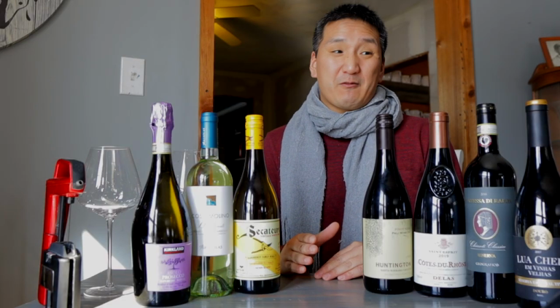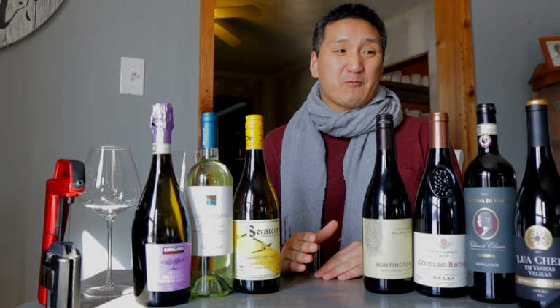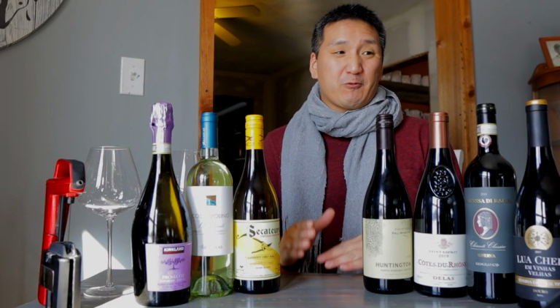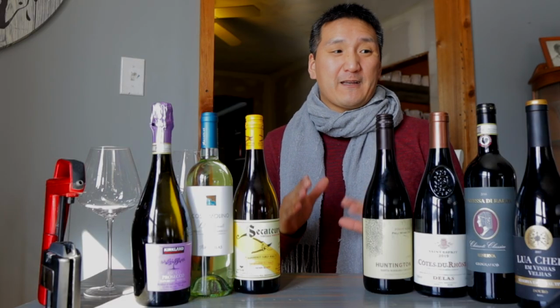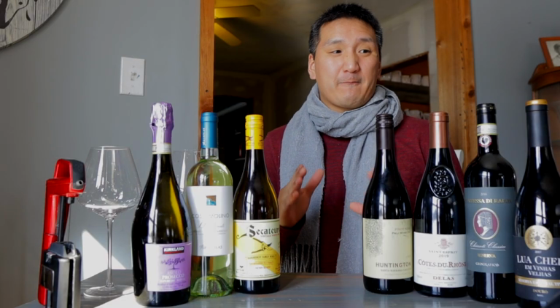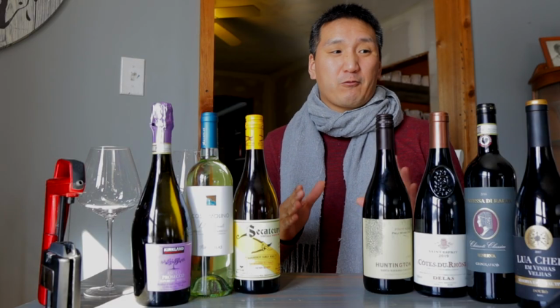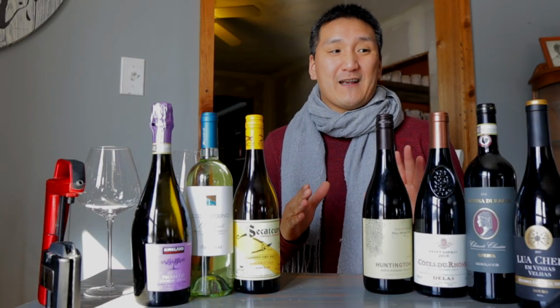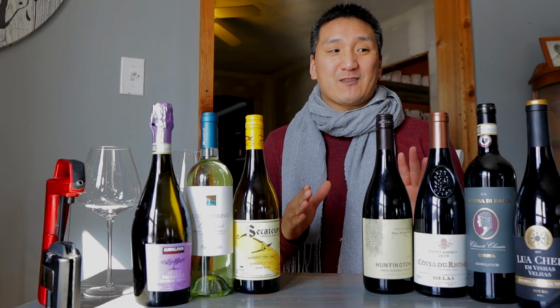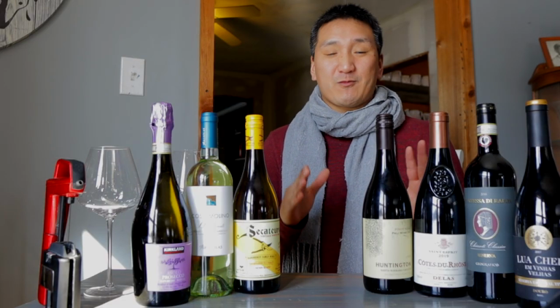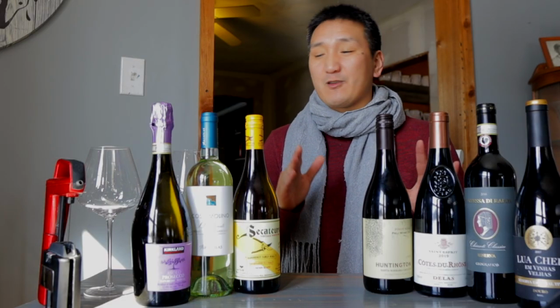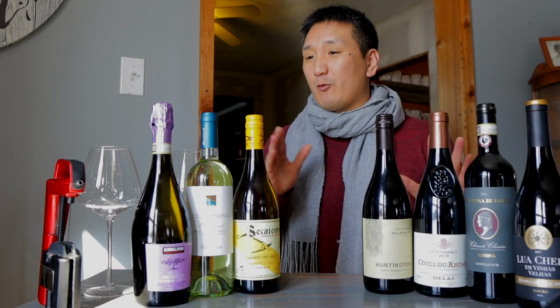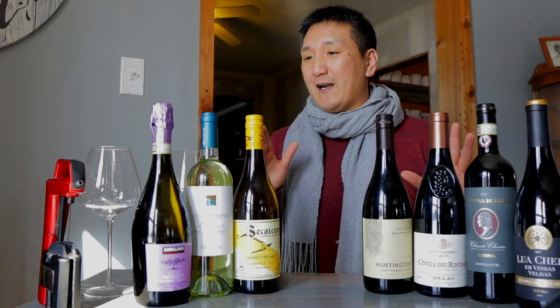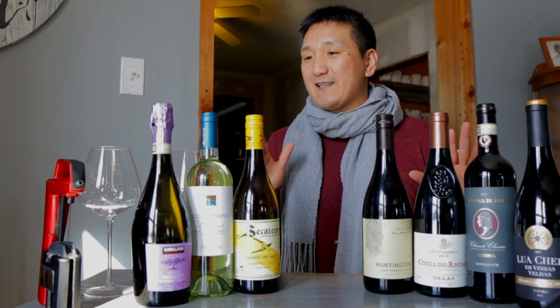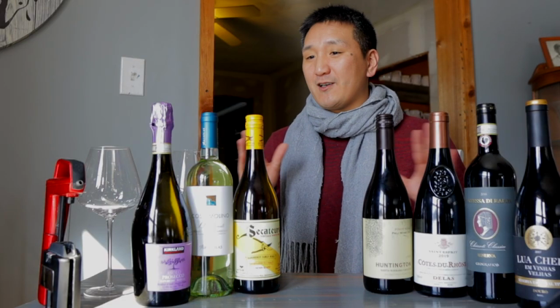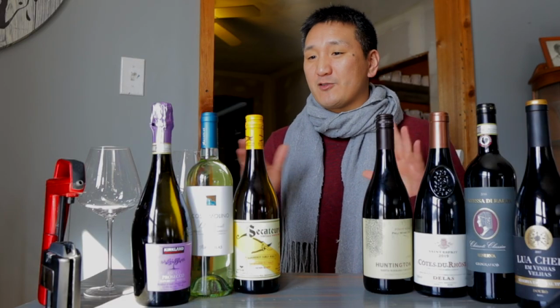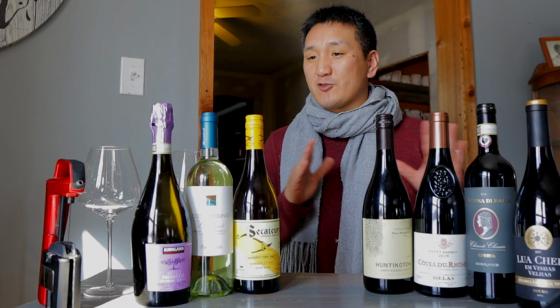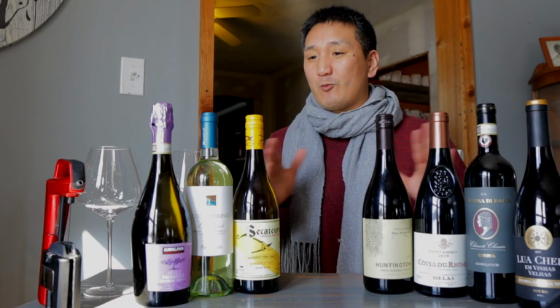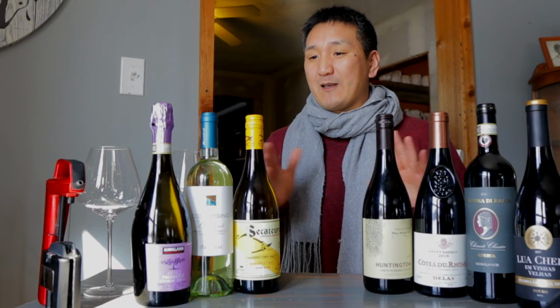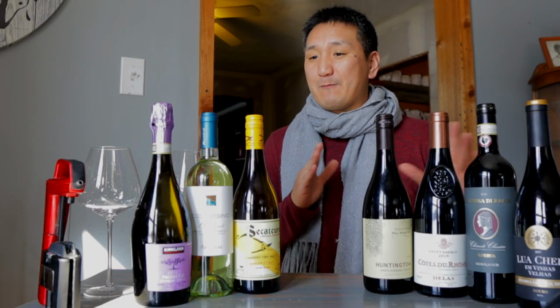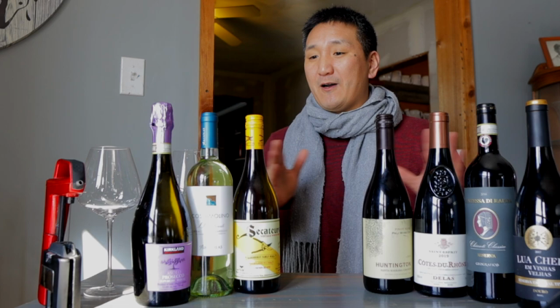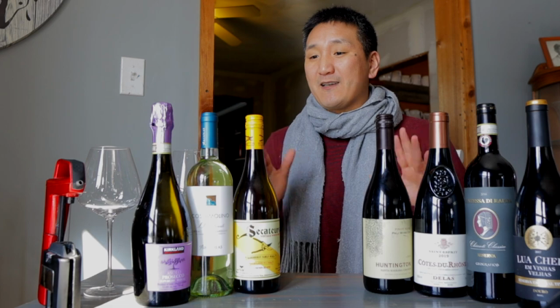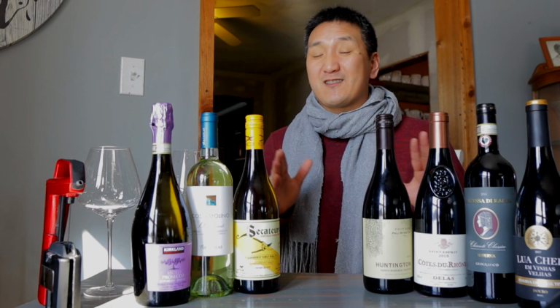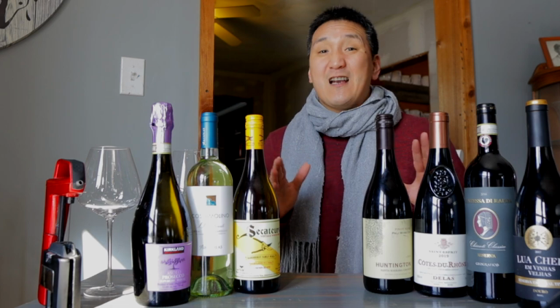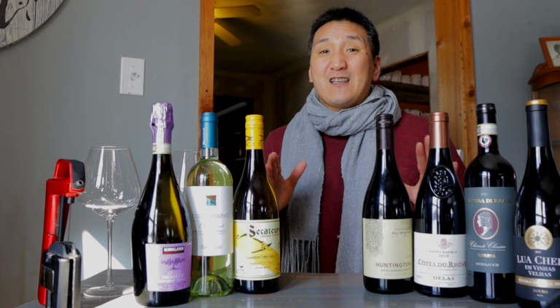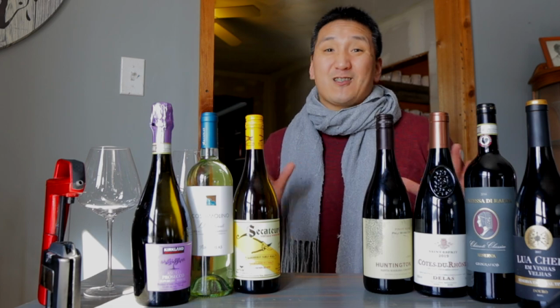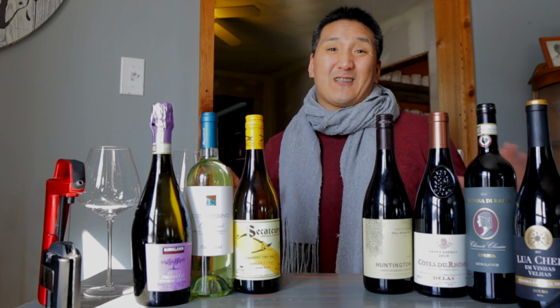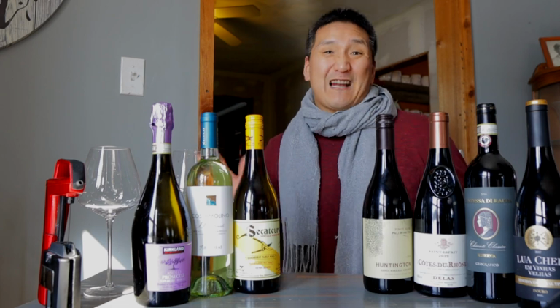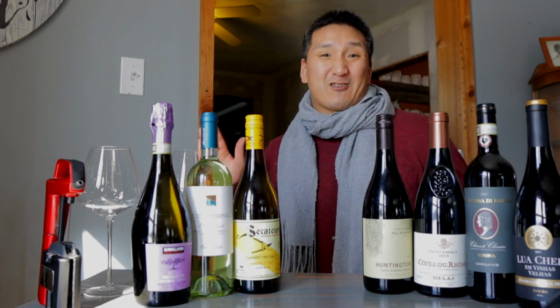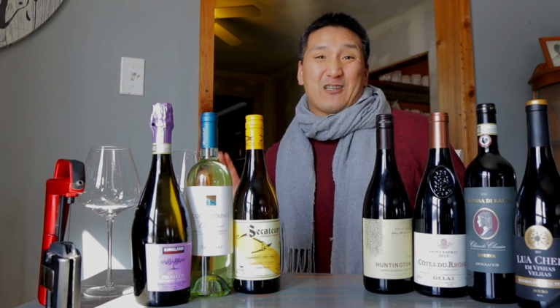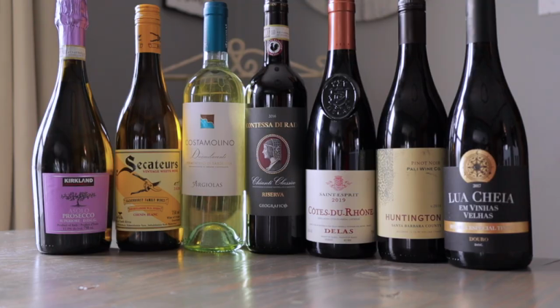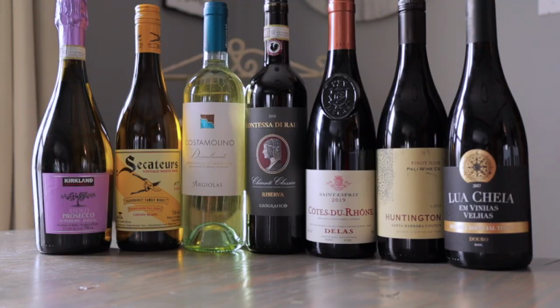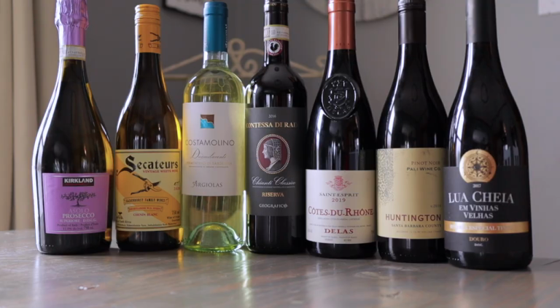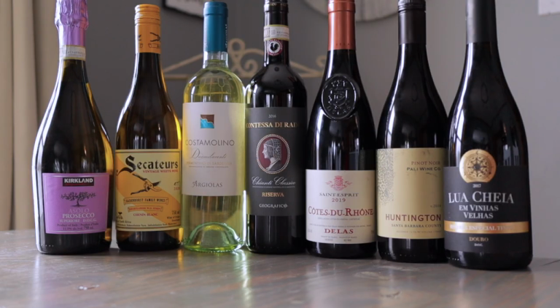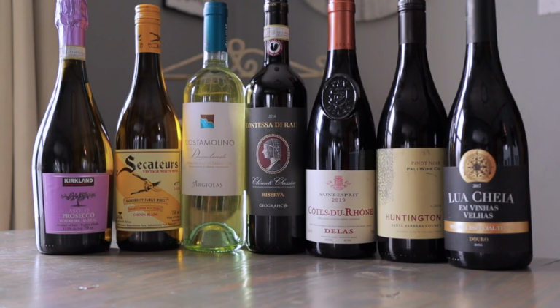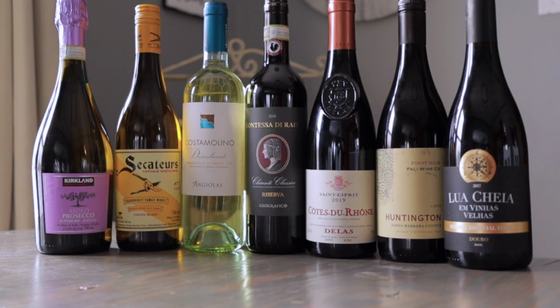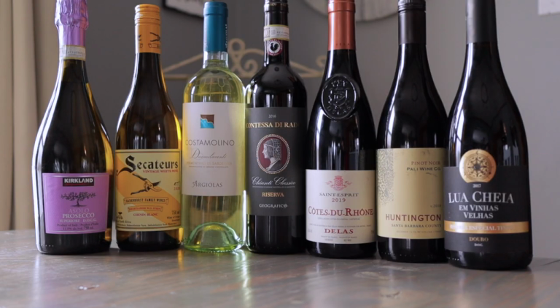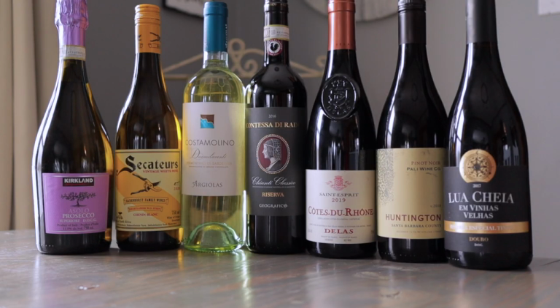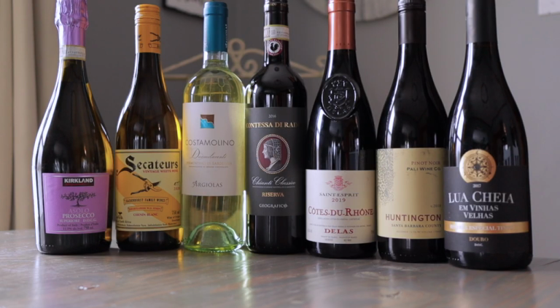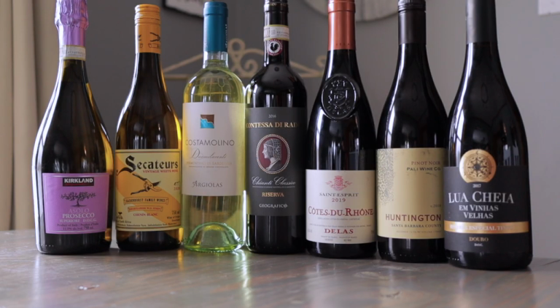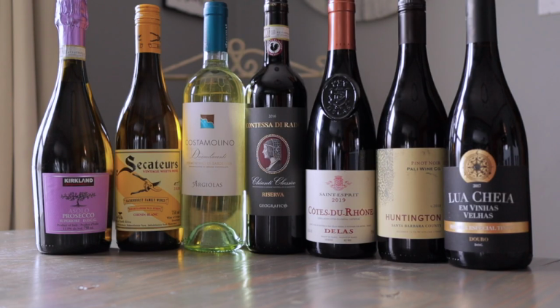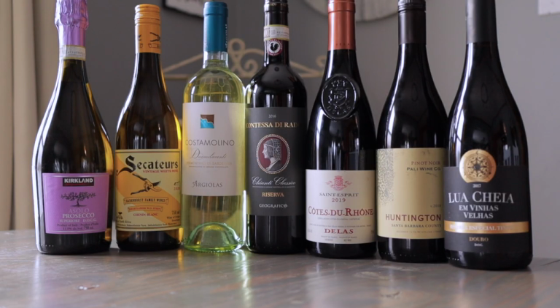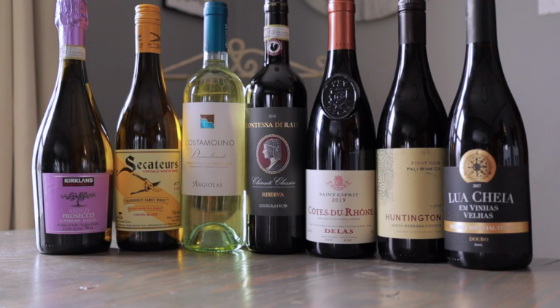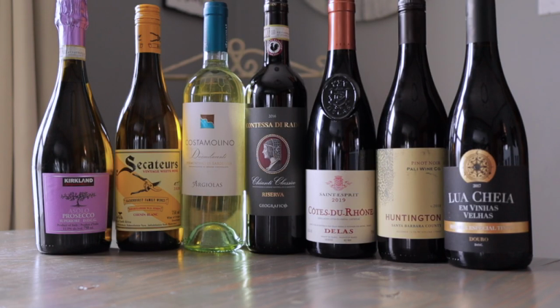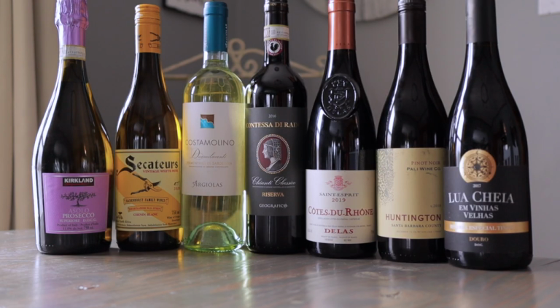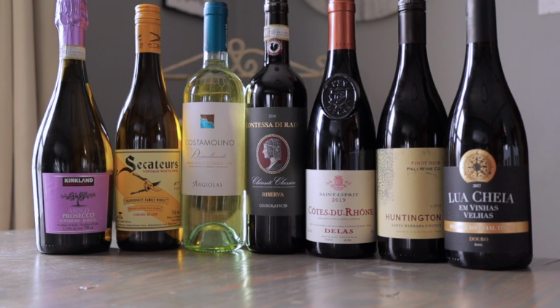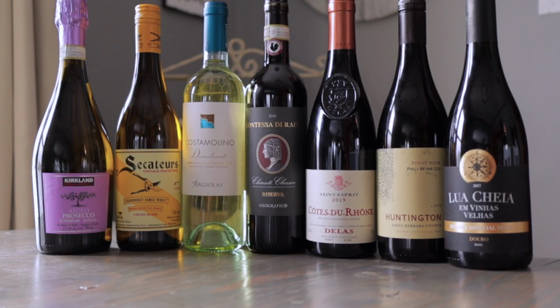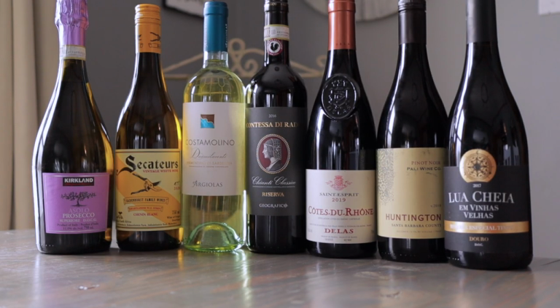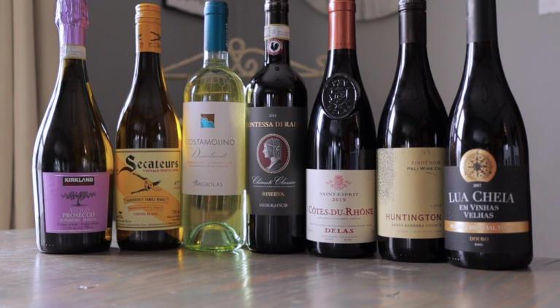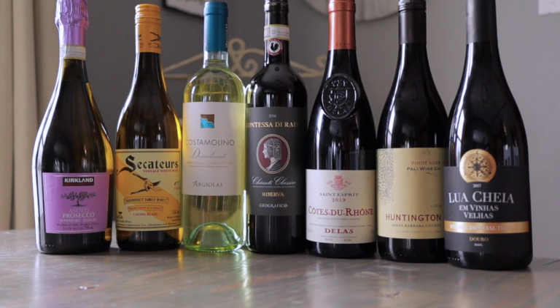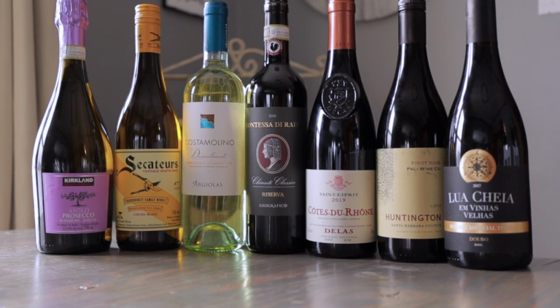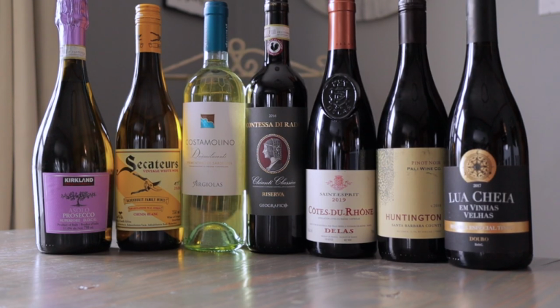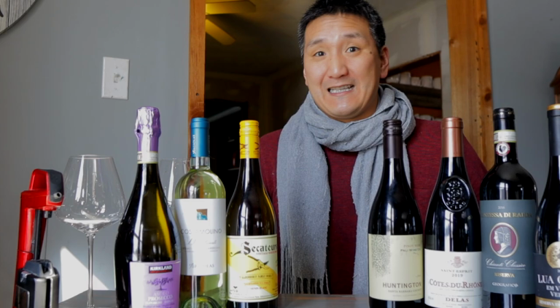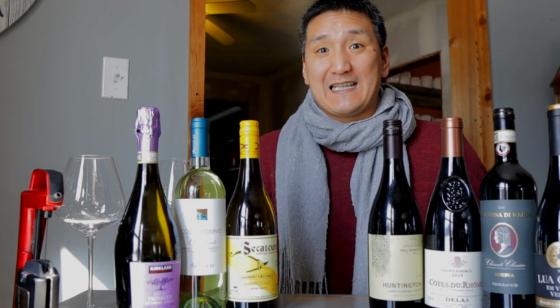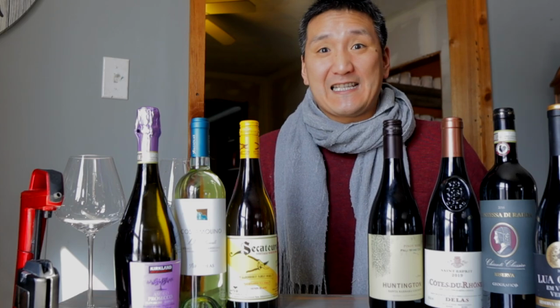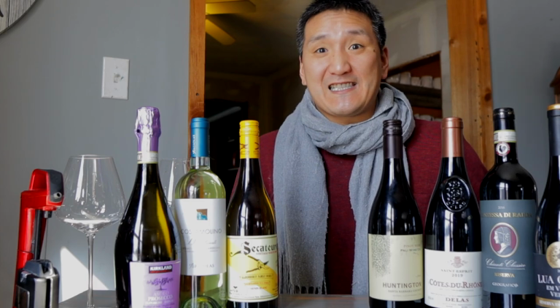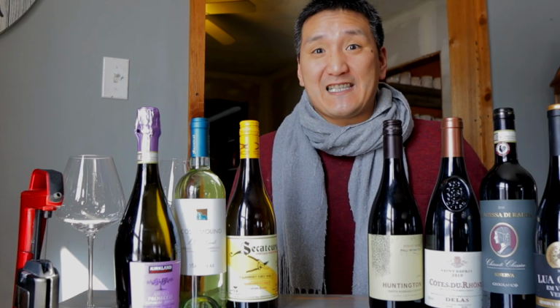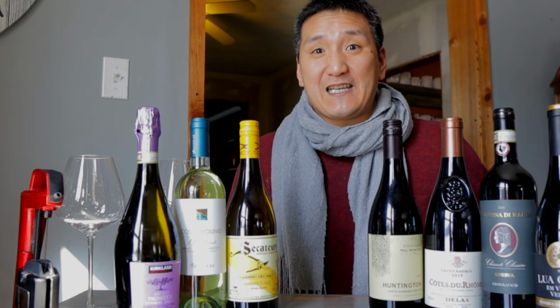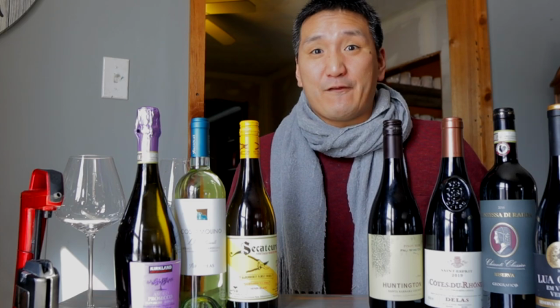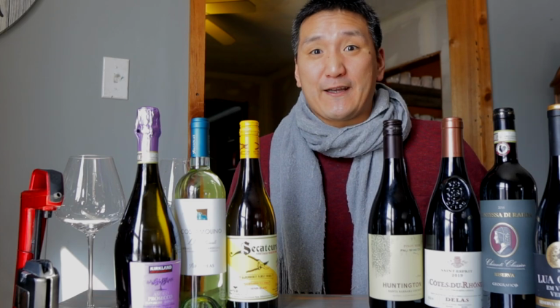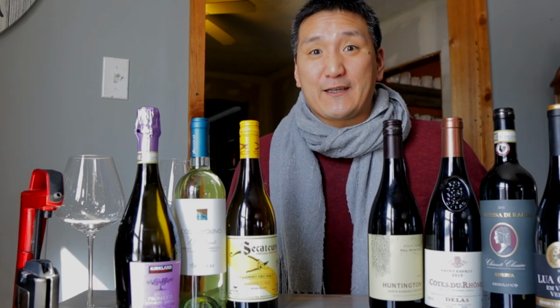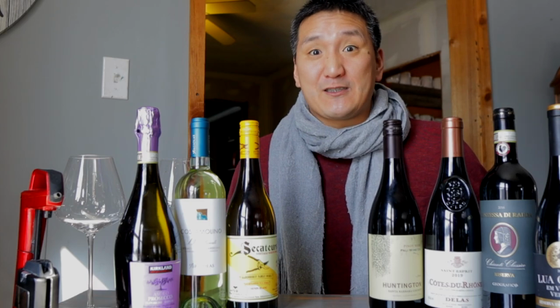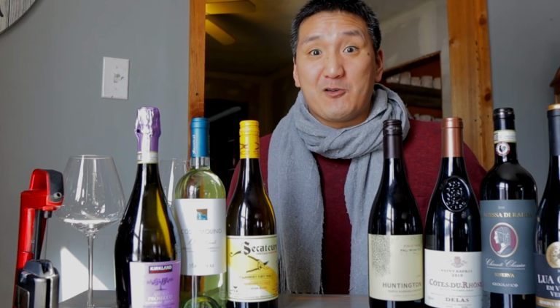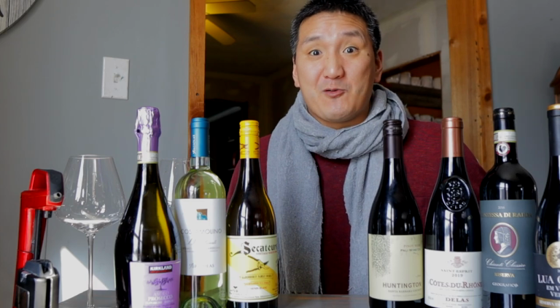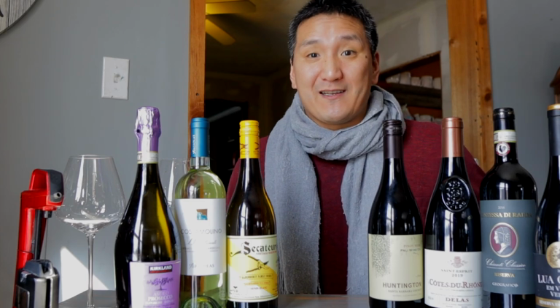I was pretty impressed with the wines under 20 bucks, so I tried to go even lower — under 15. Let's see if I could do it.